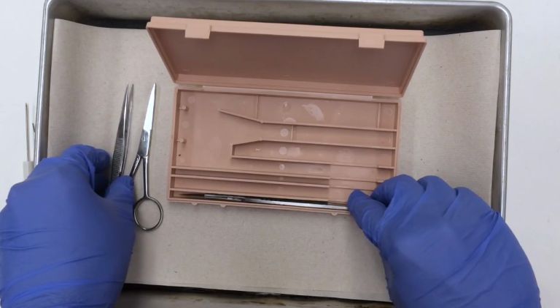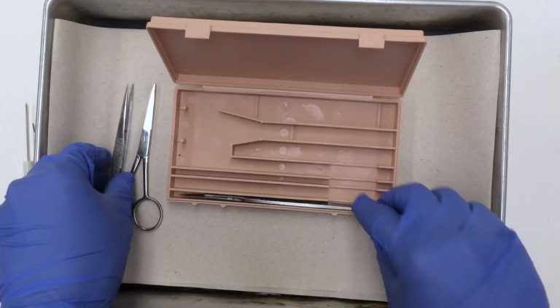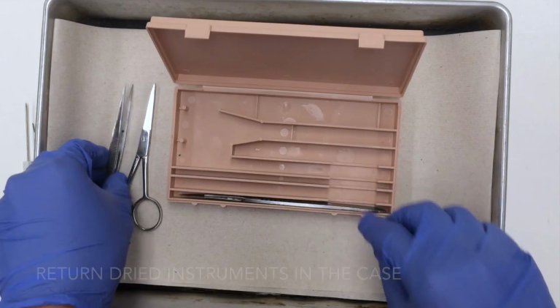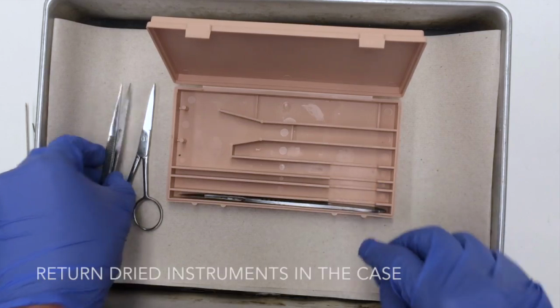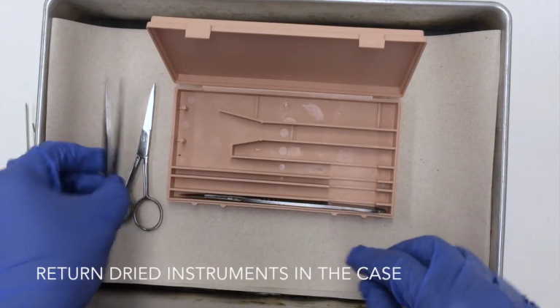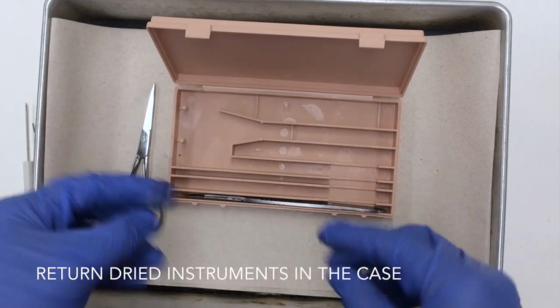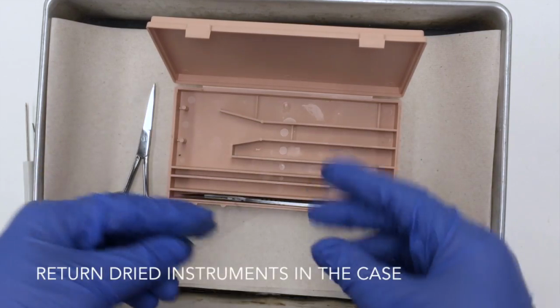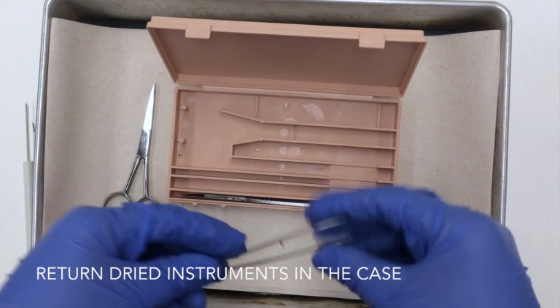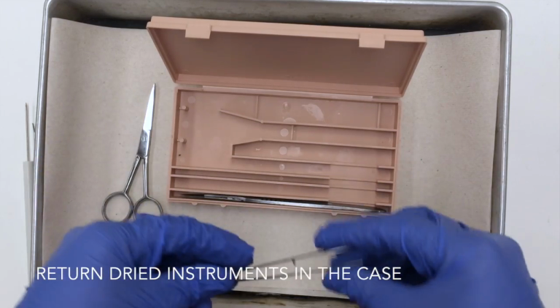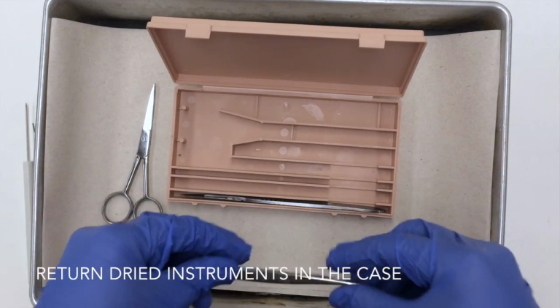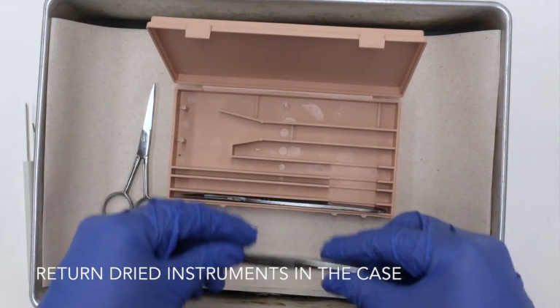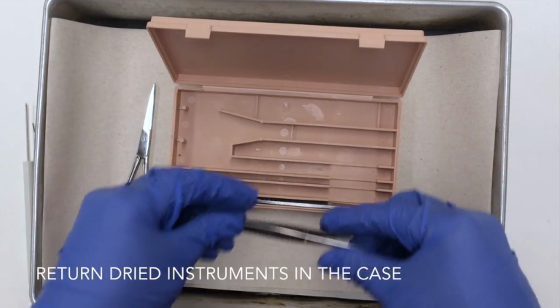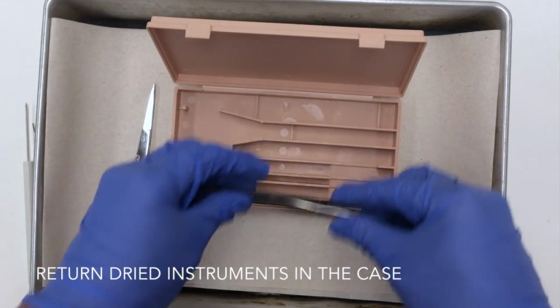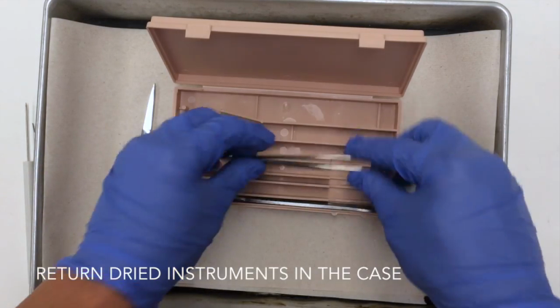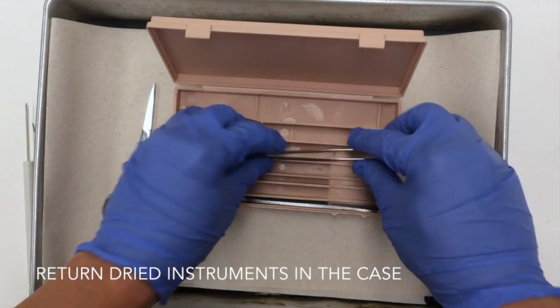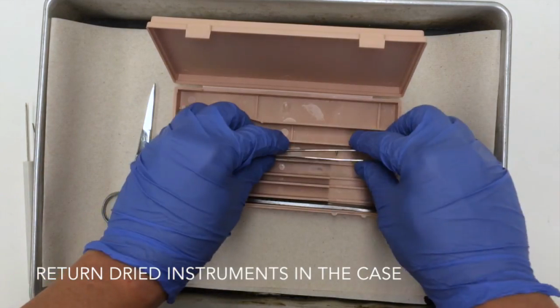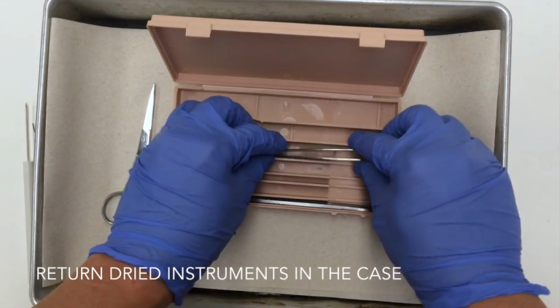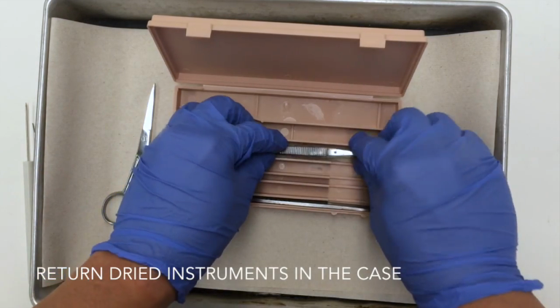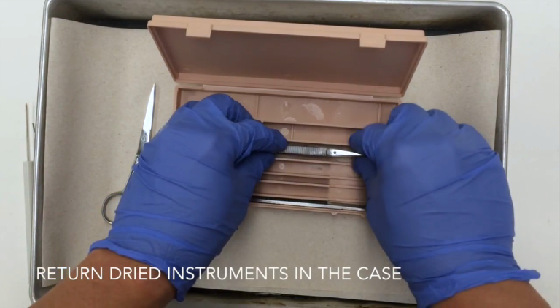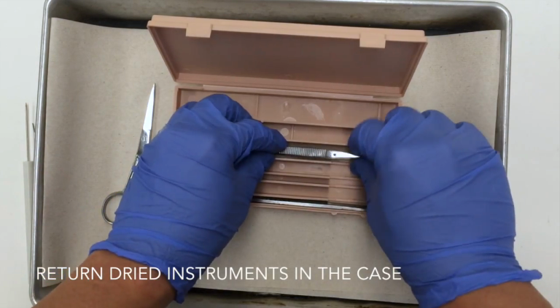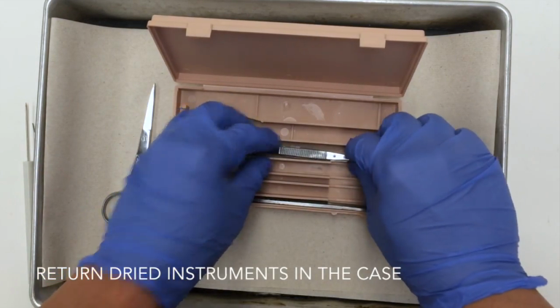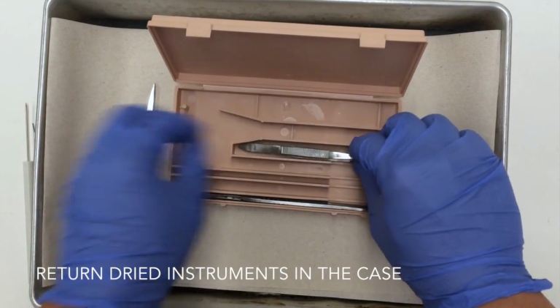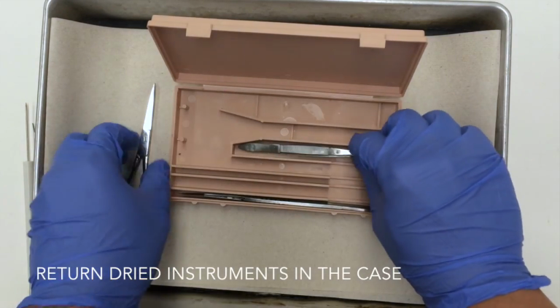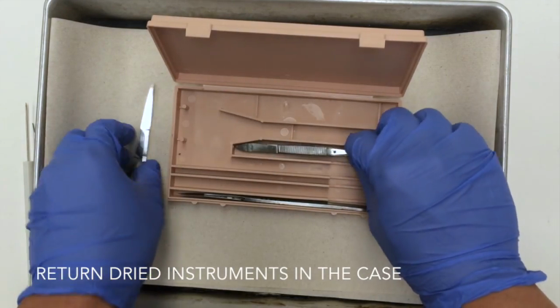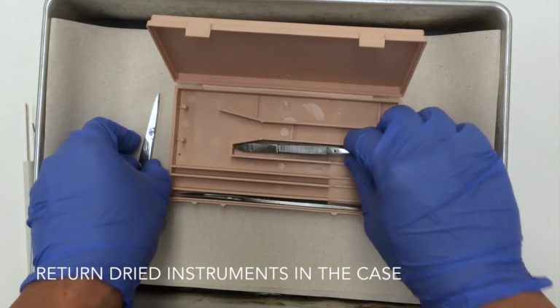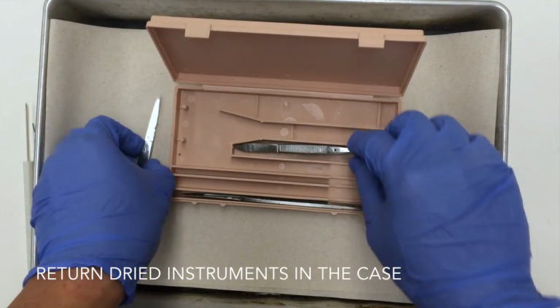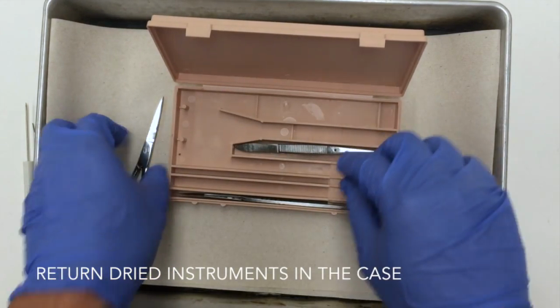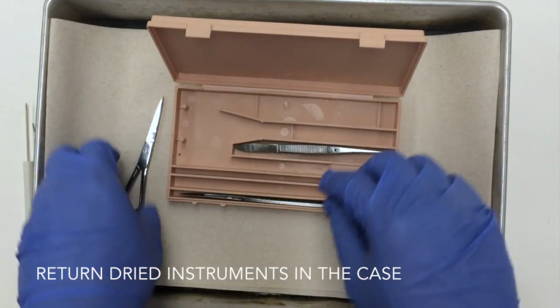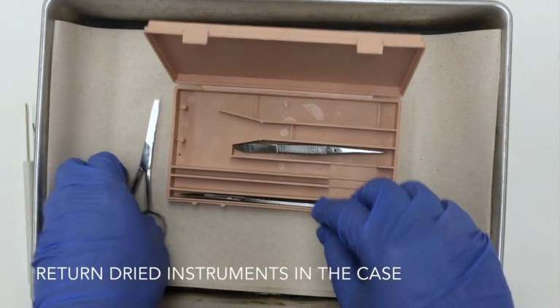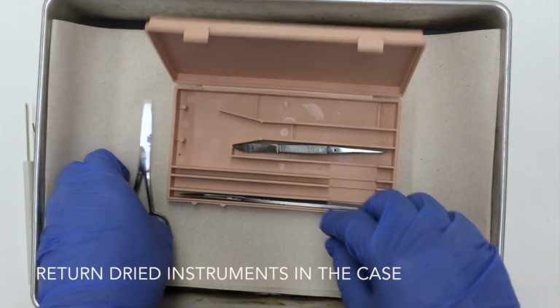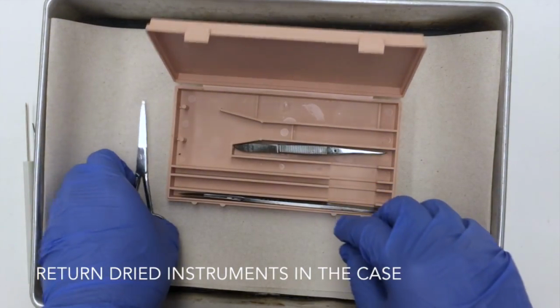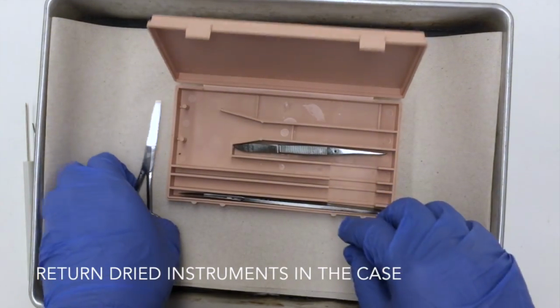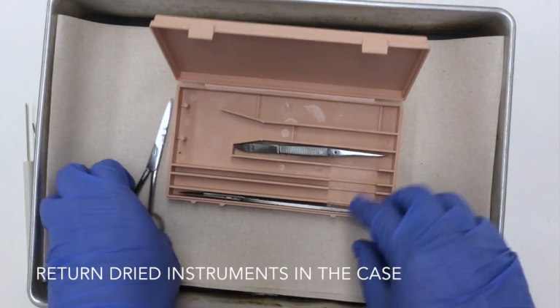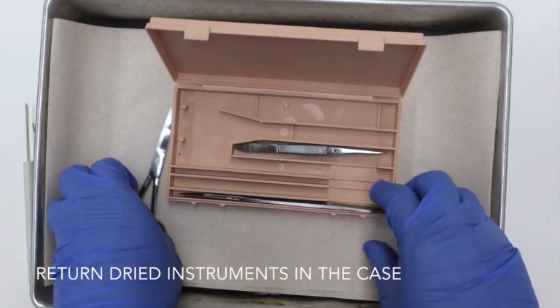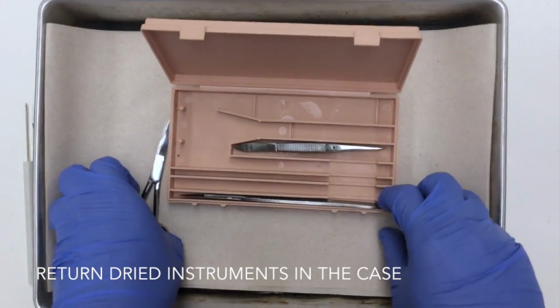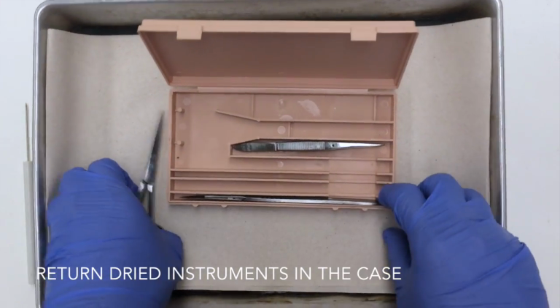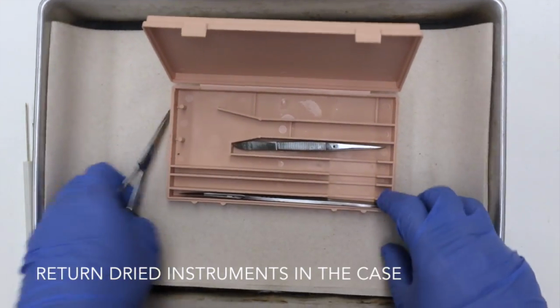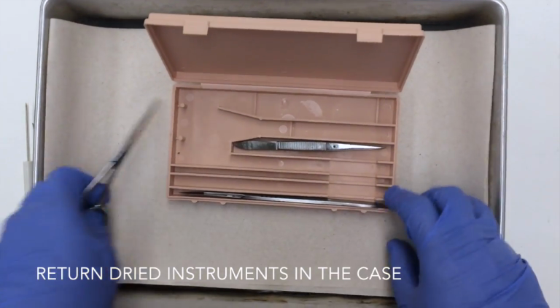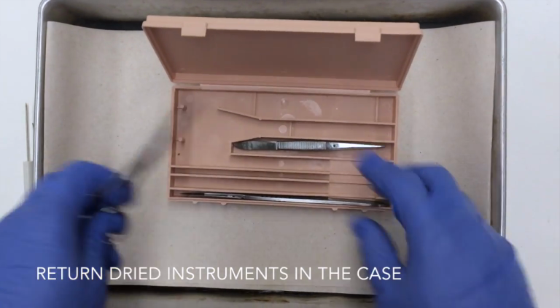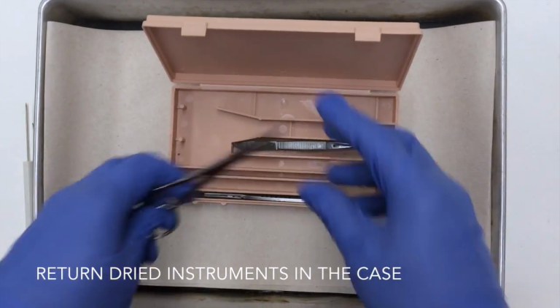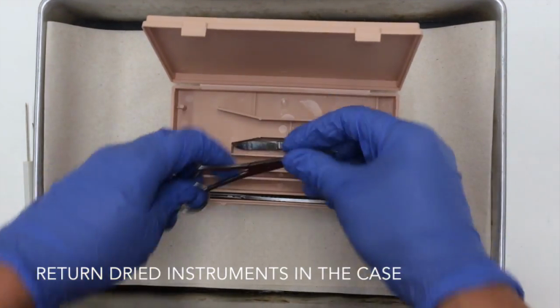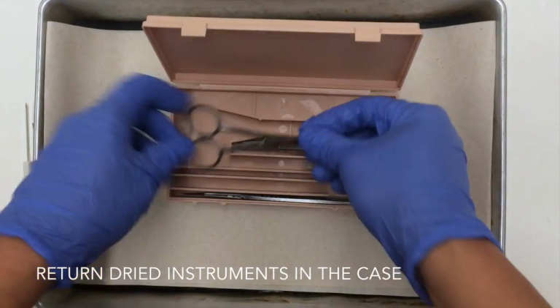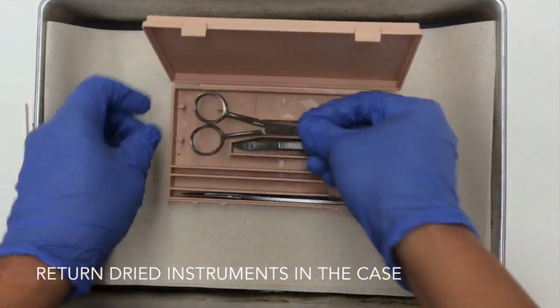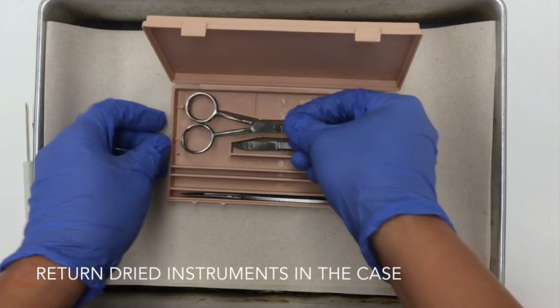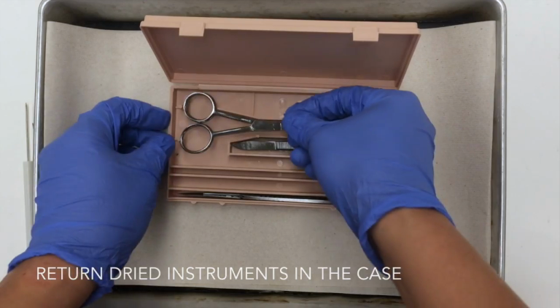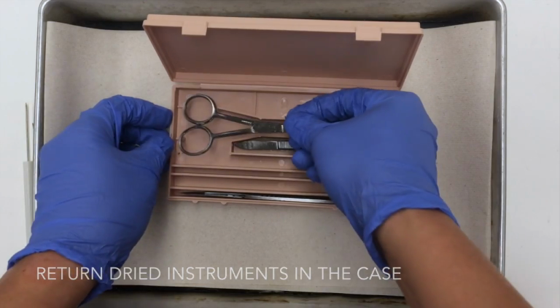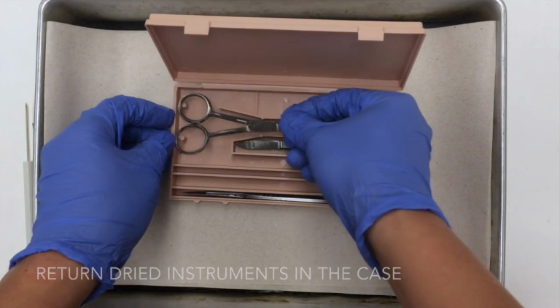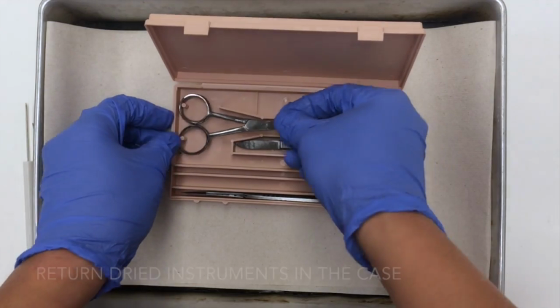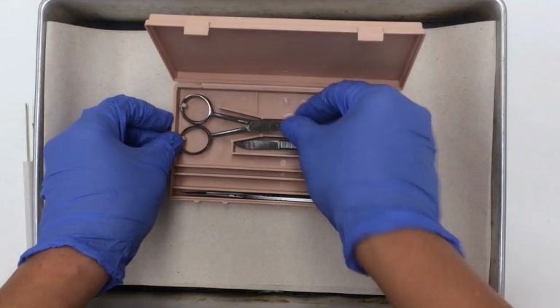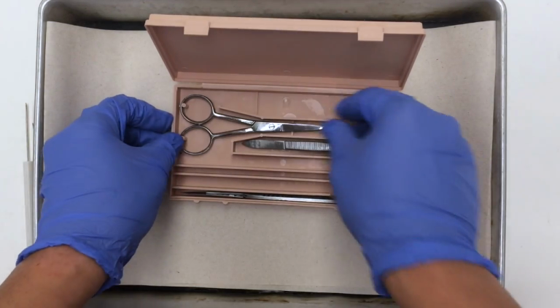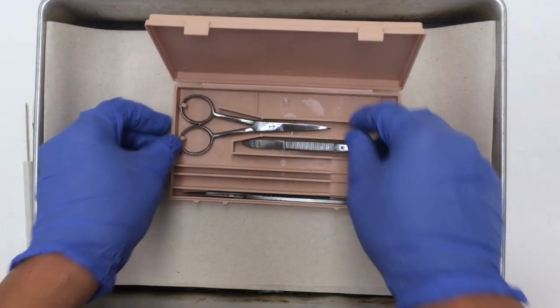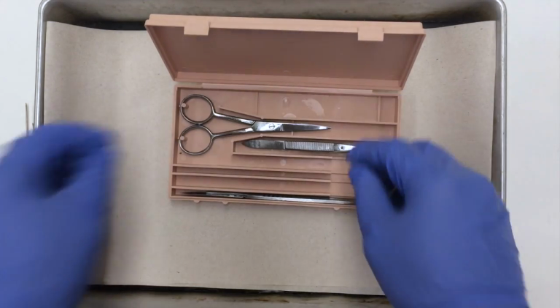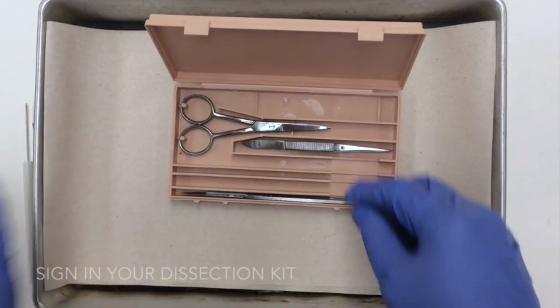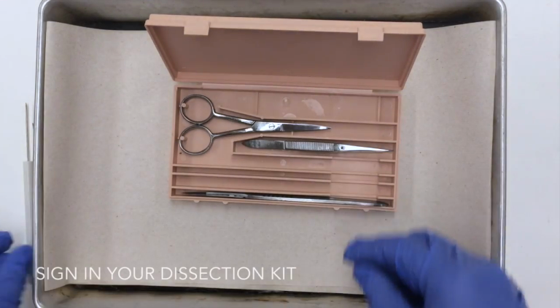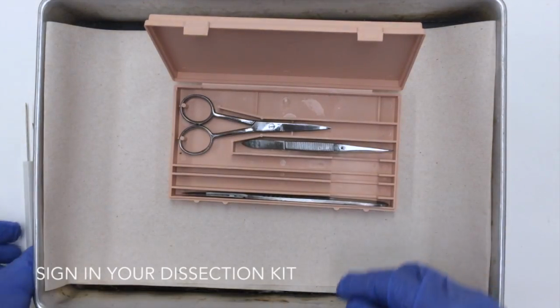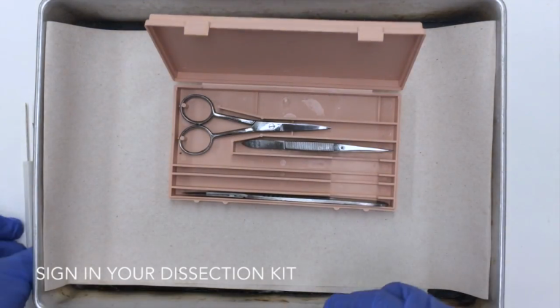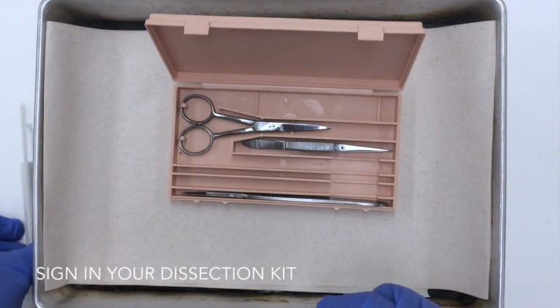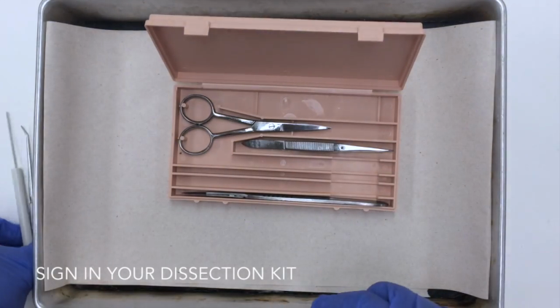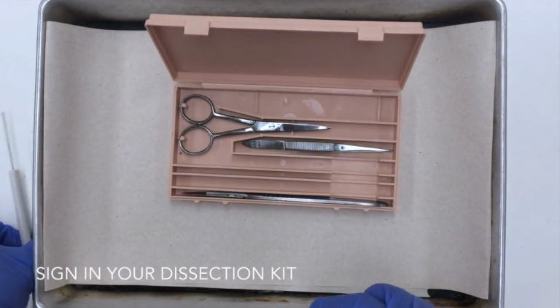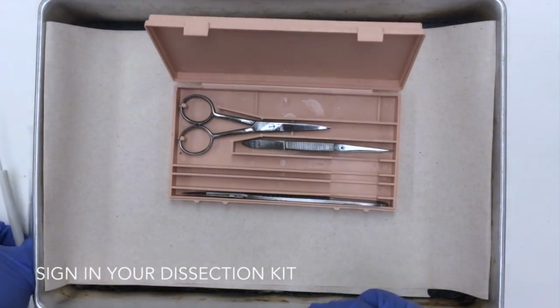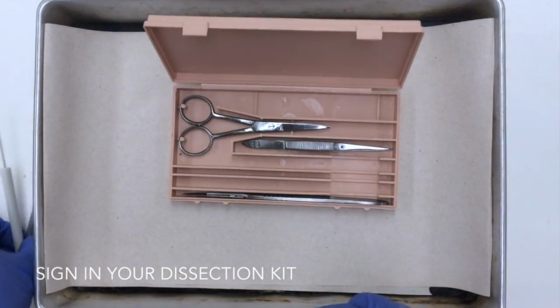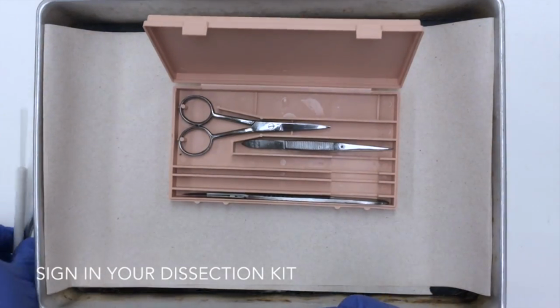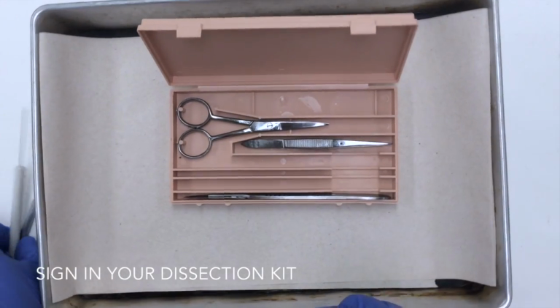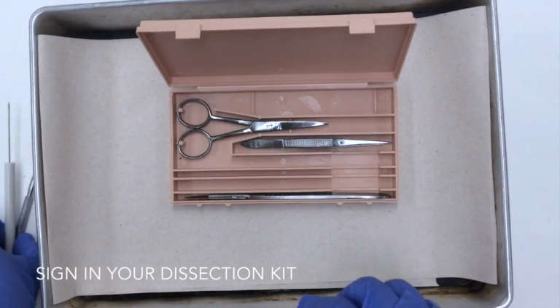Upon completion of your dissection, make sure you wash and dry the instruments, put them back in the case where you found them, and then sign them back in.